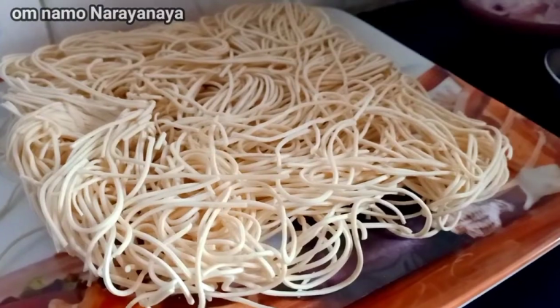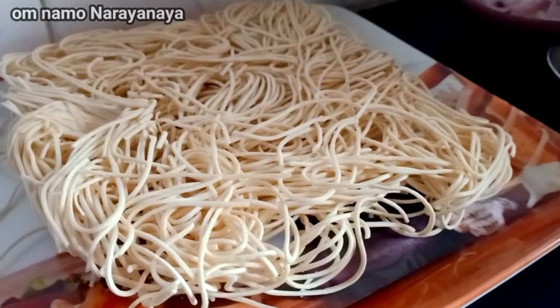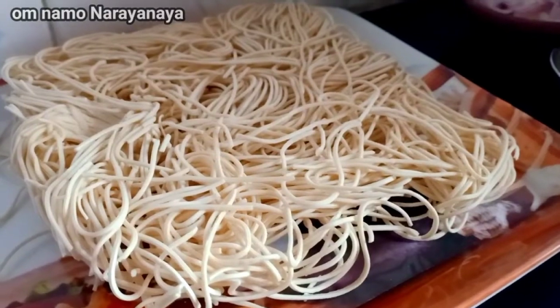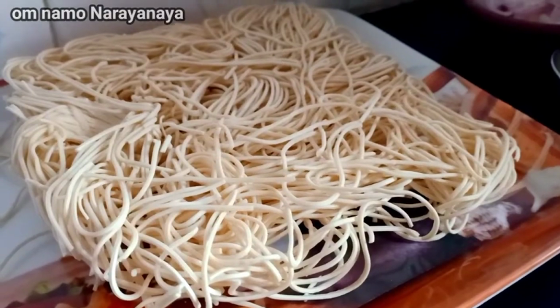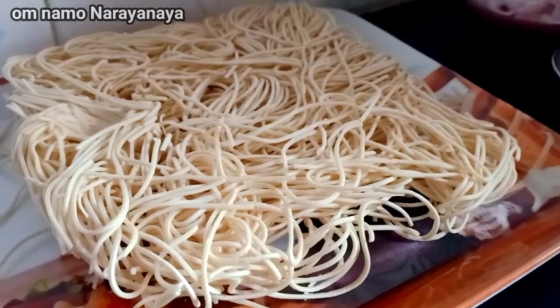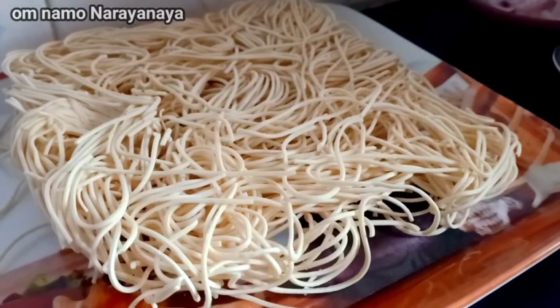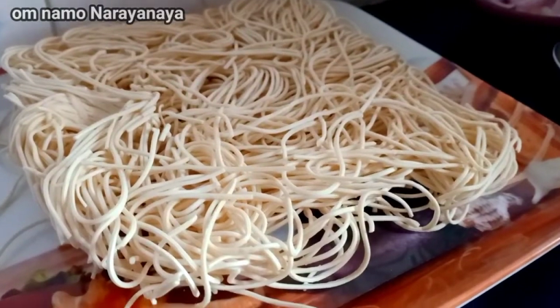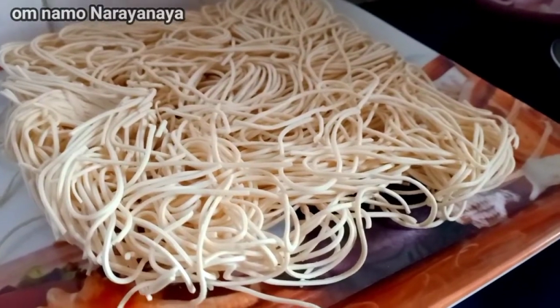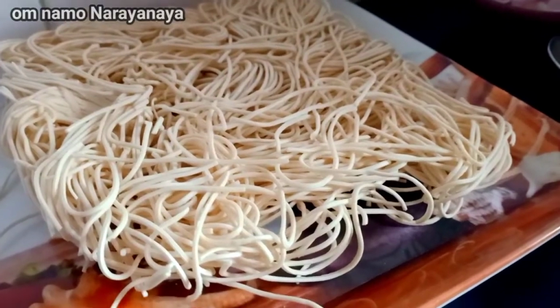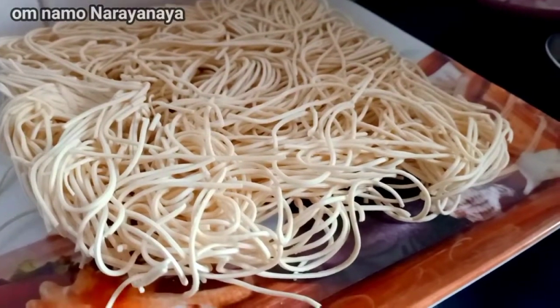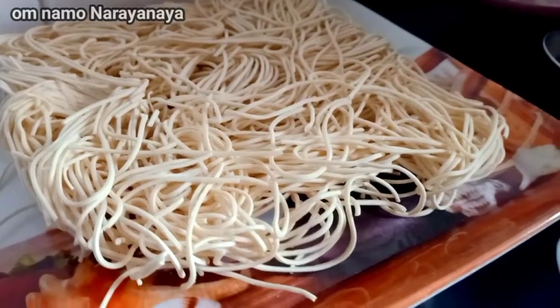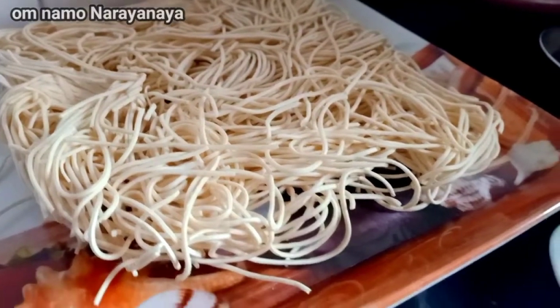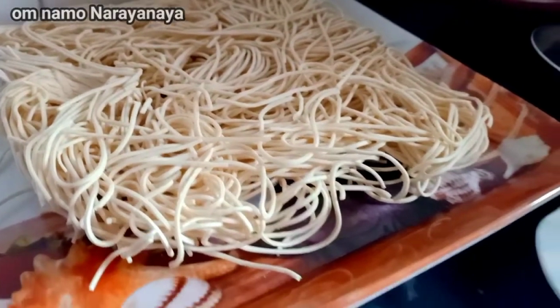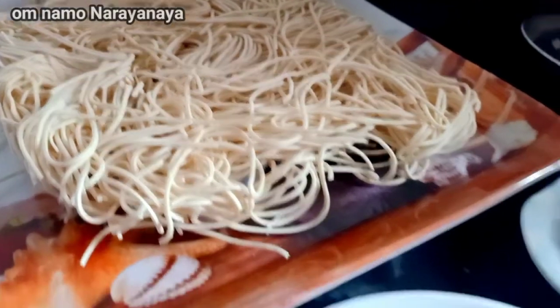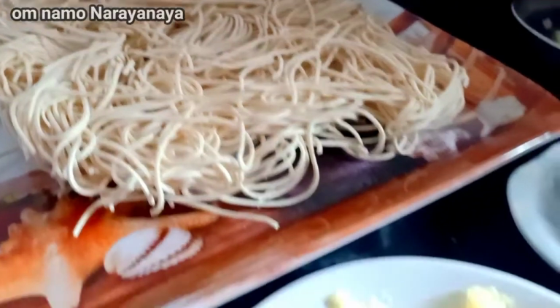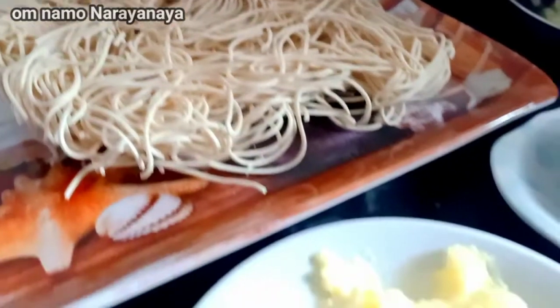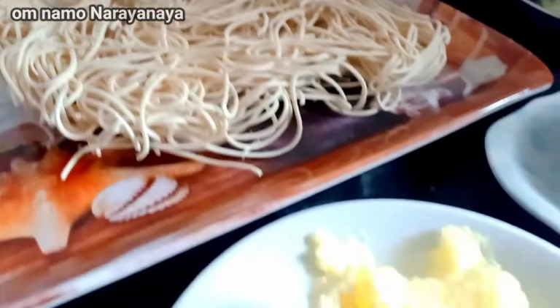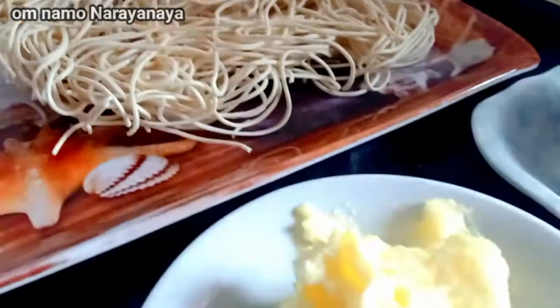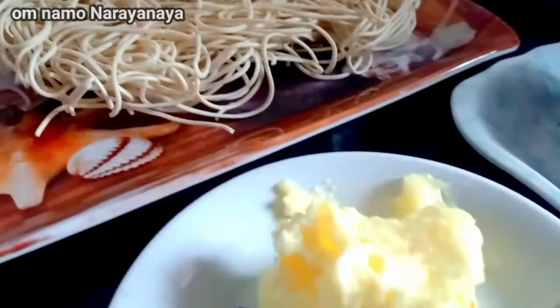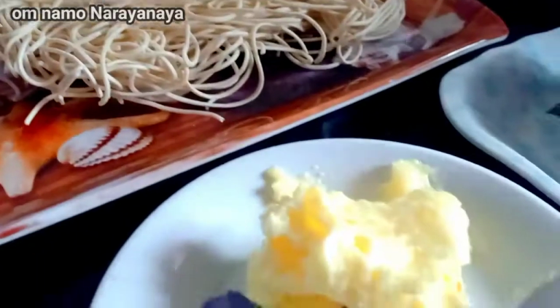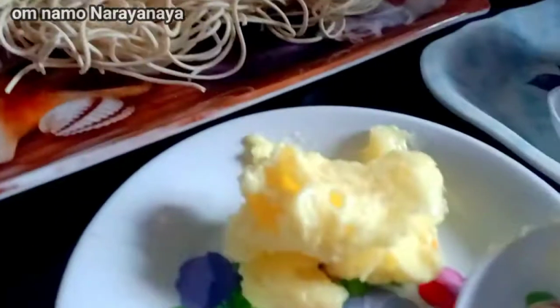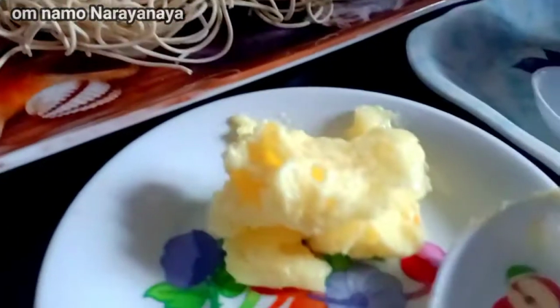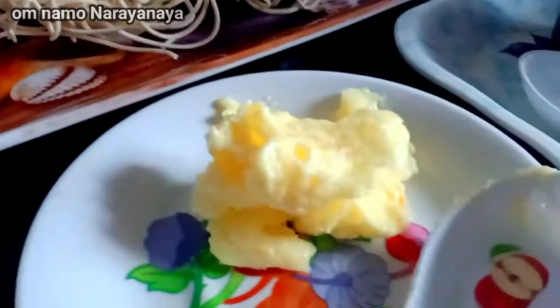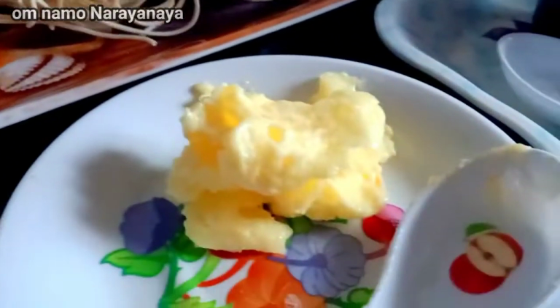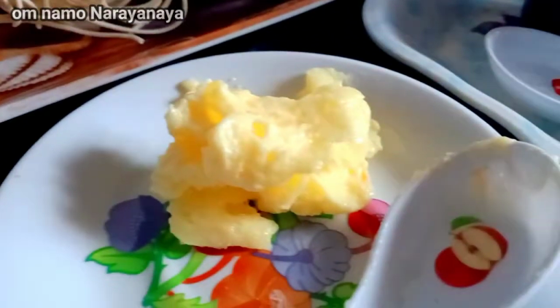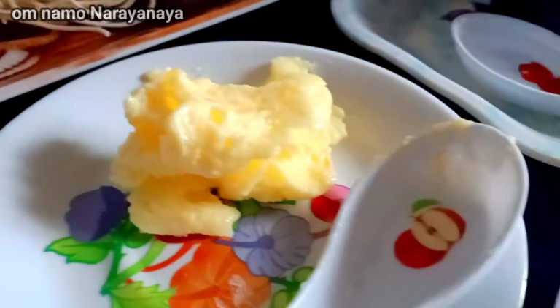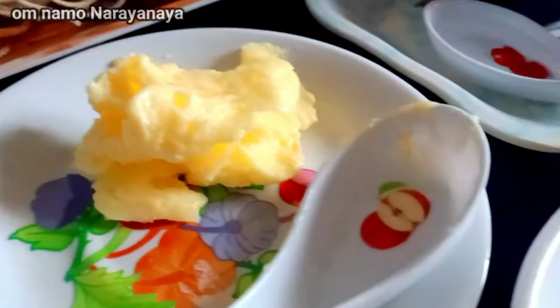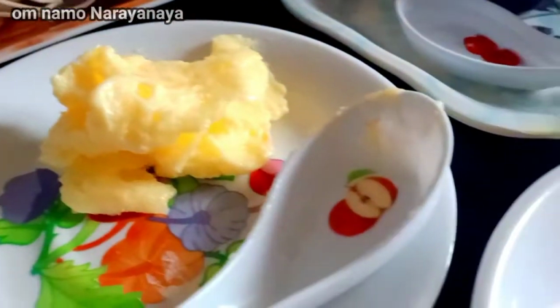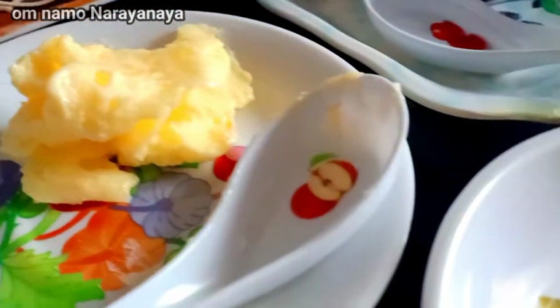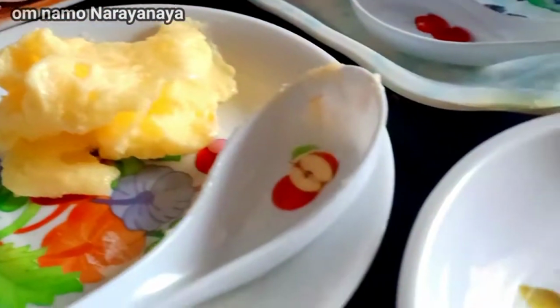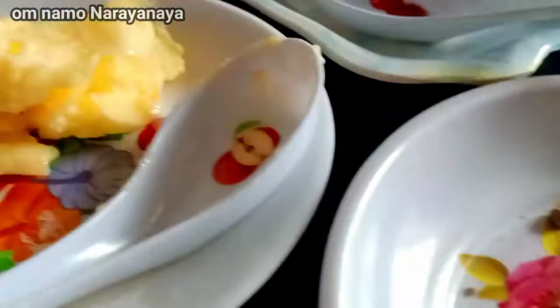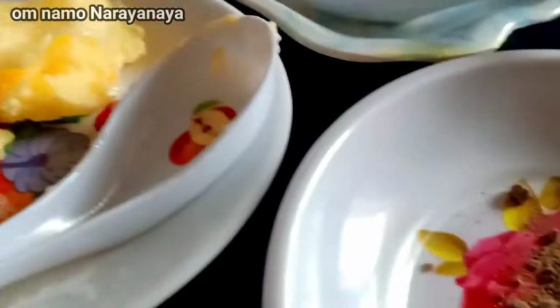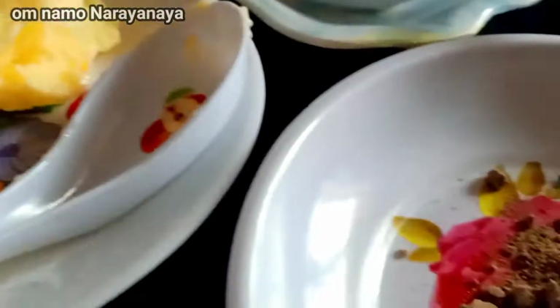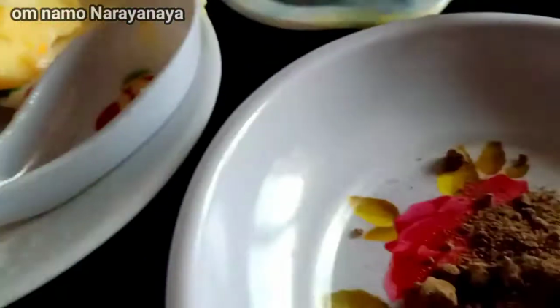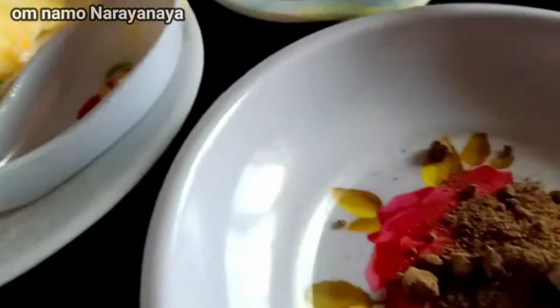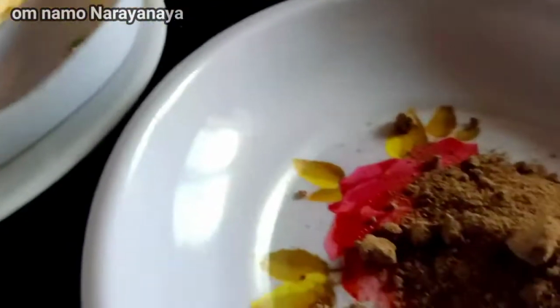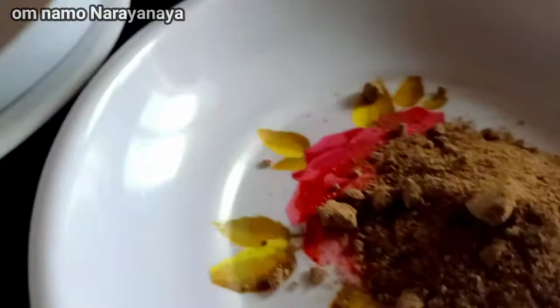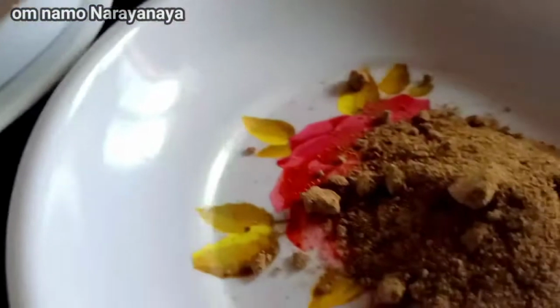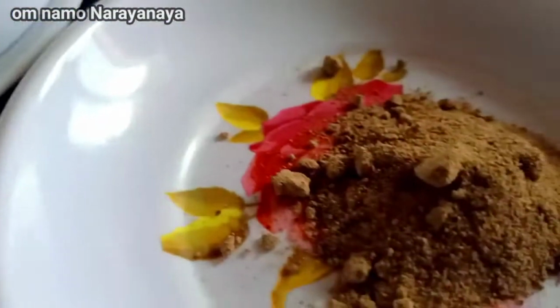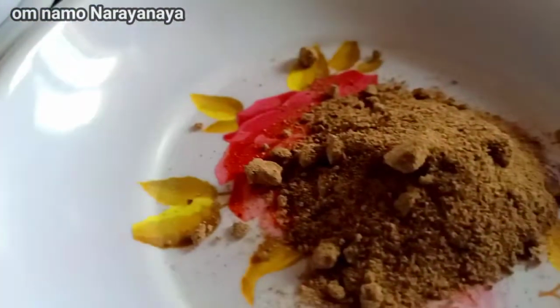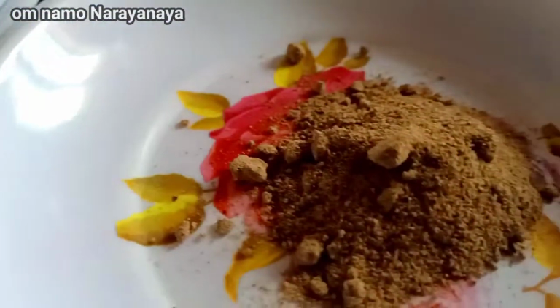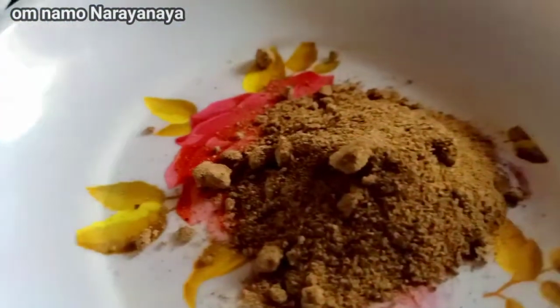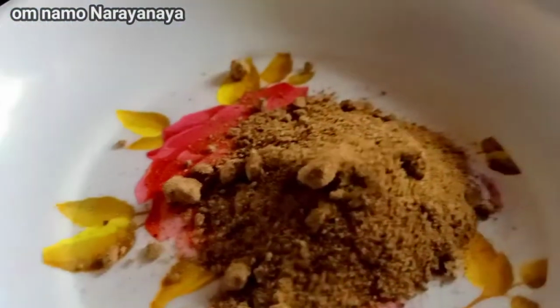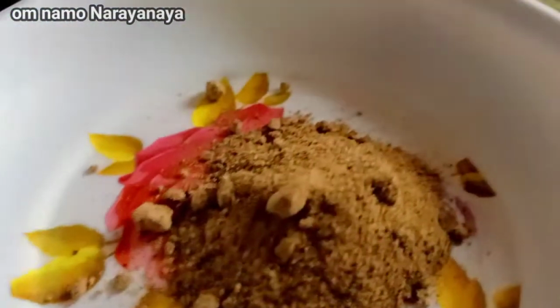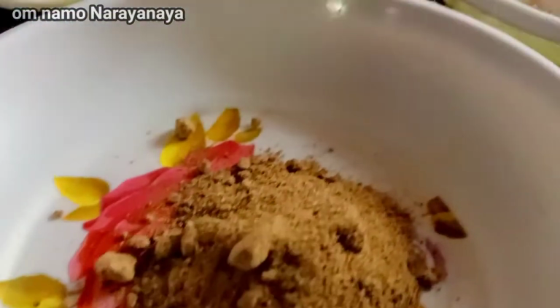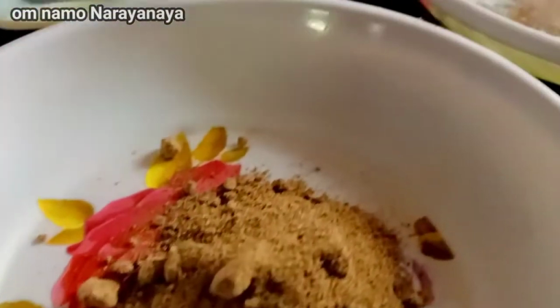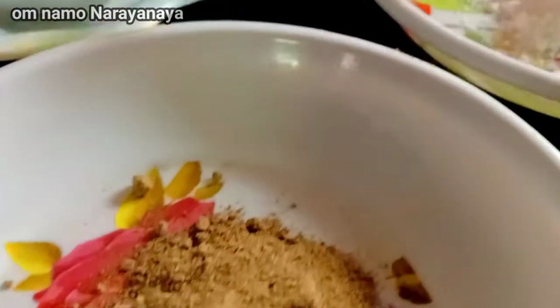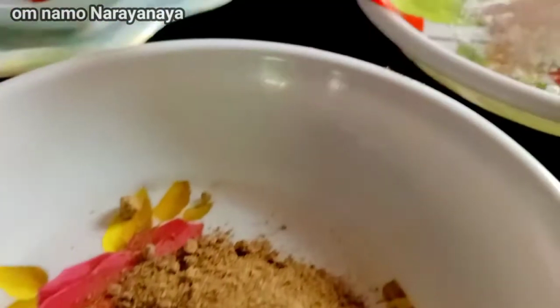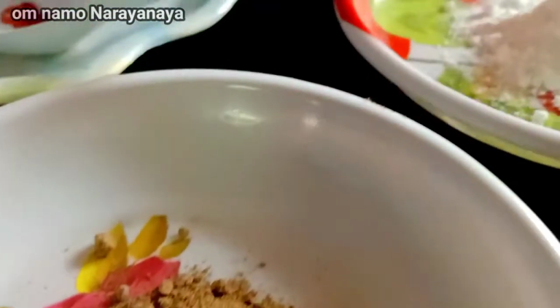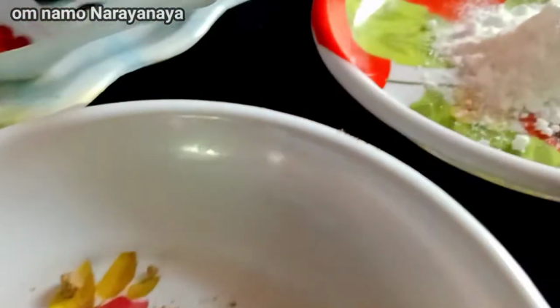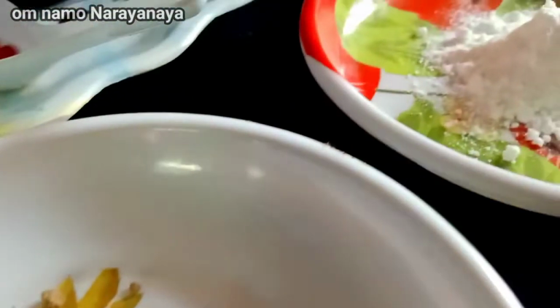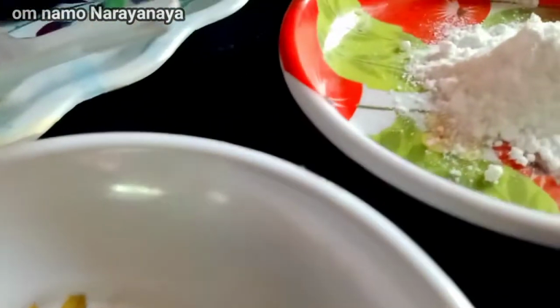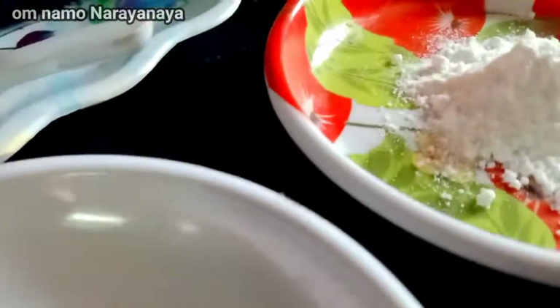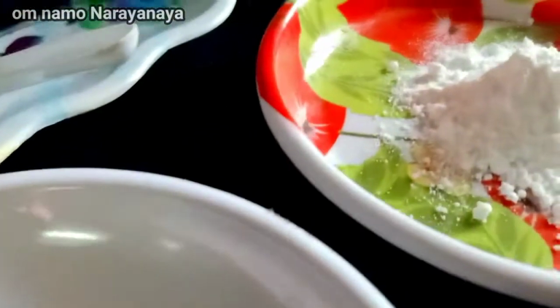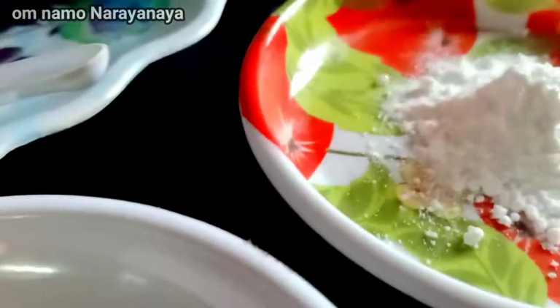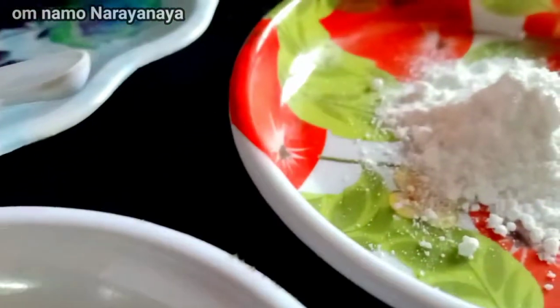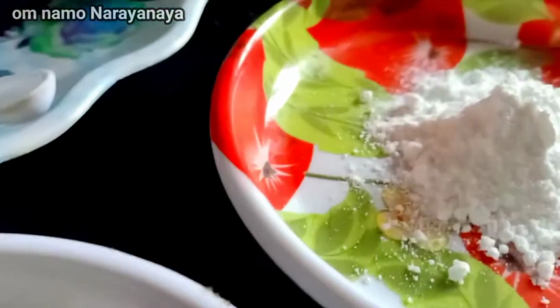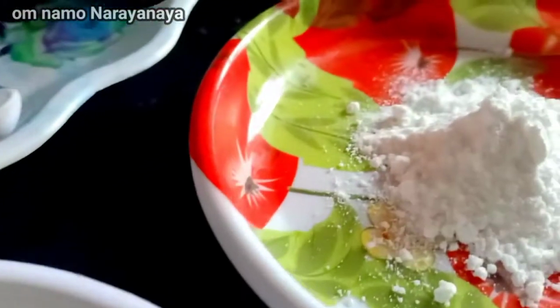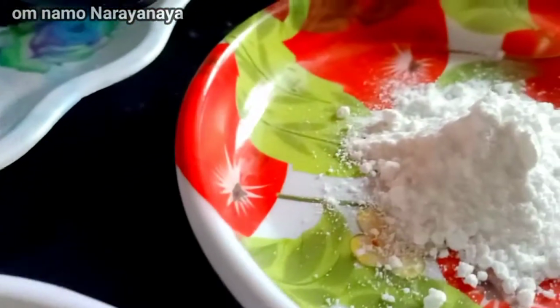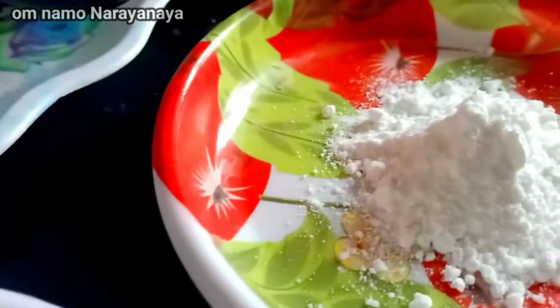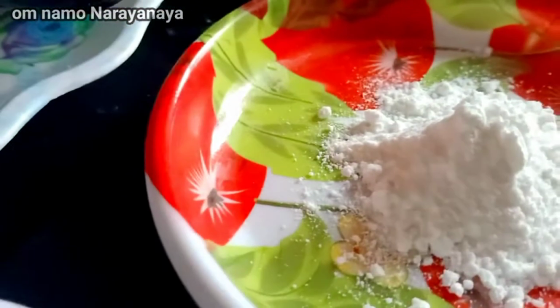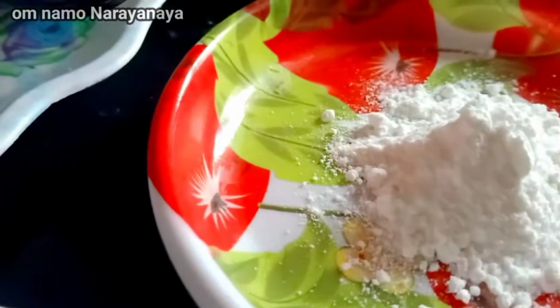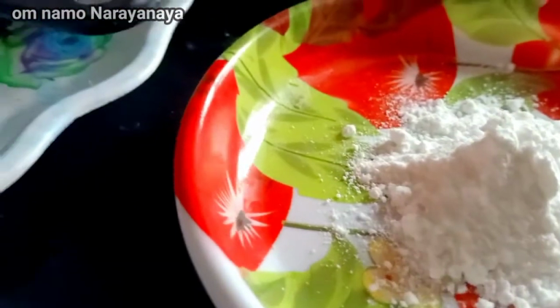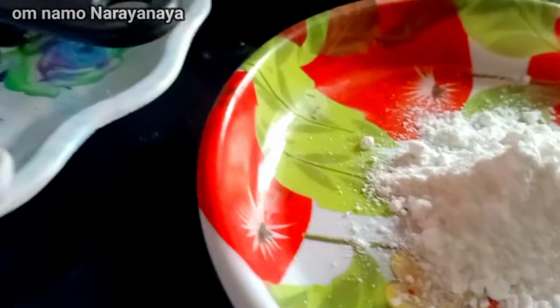Welcome to my kitchen. I am going to make noodles.